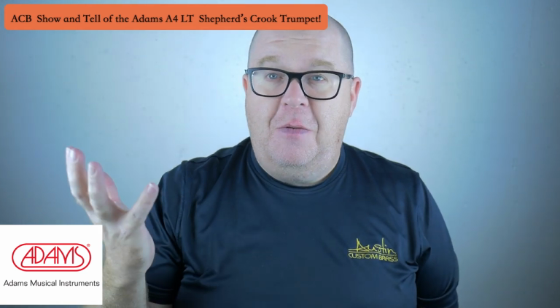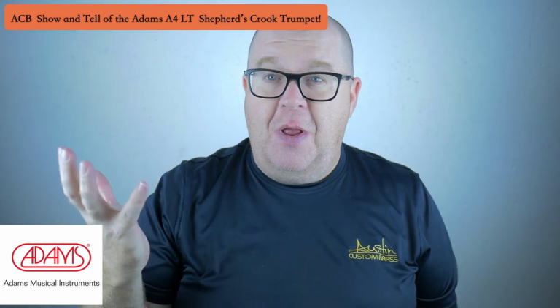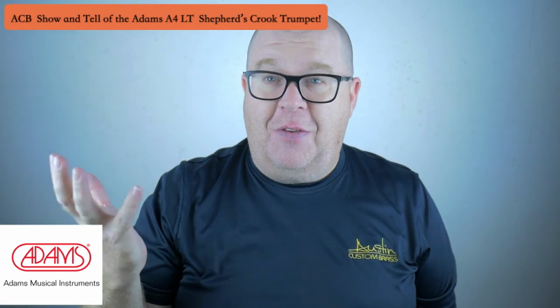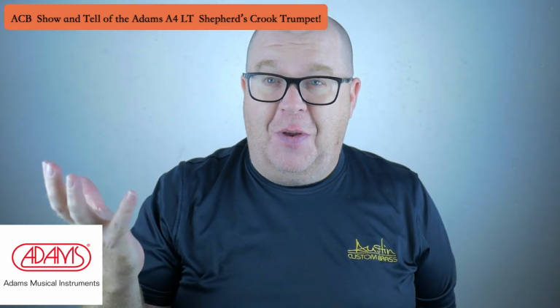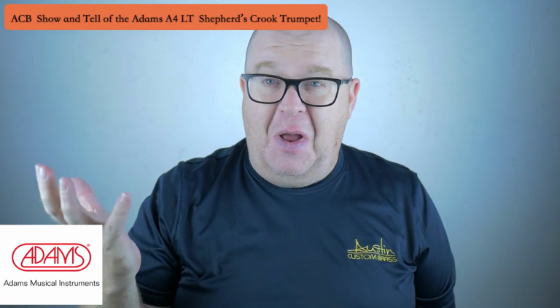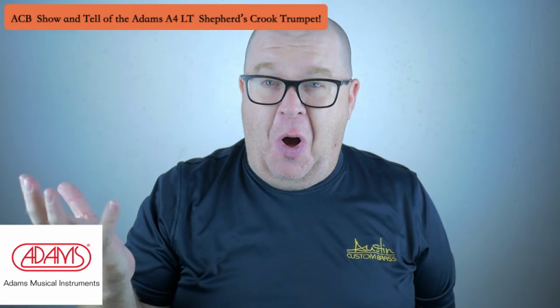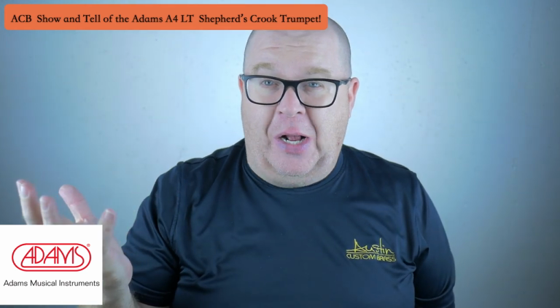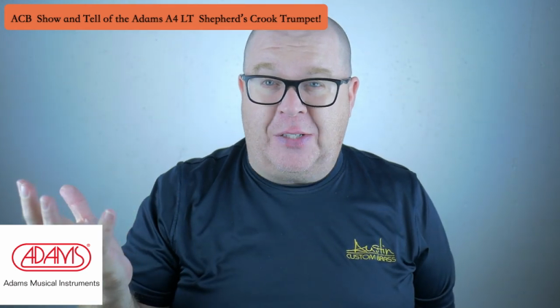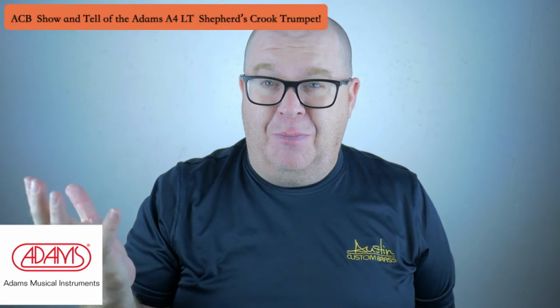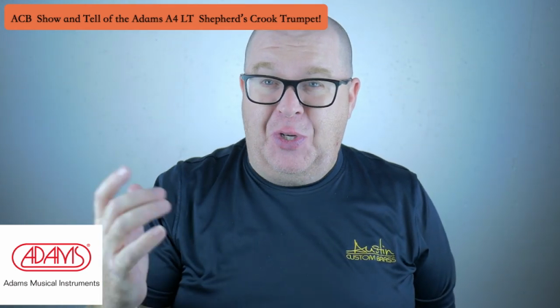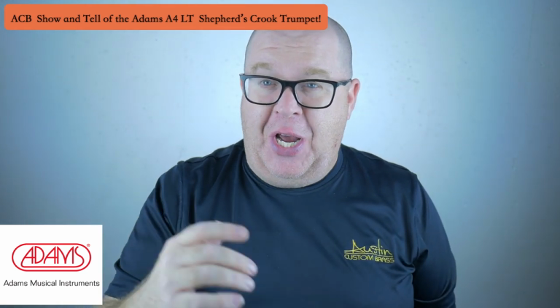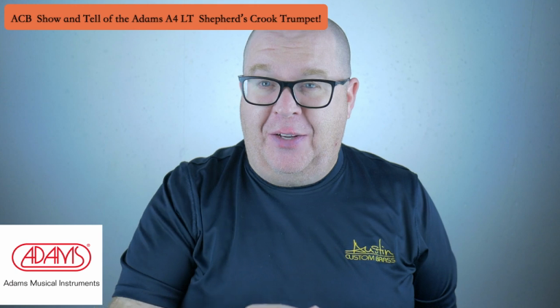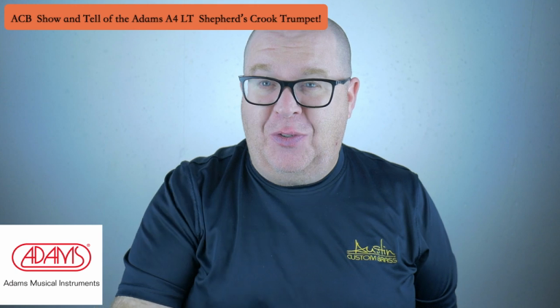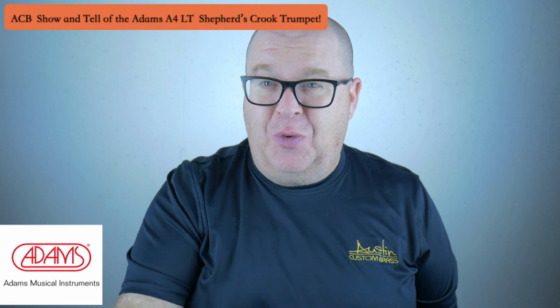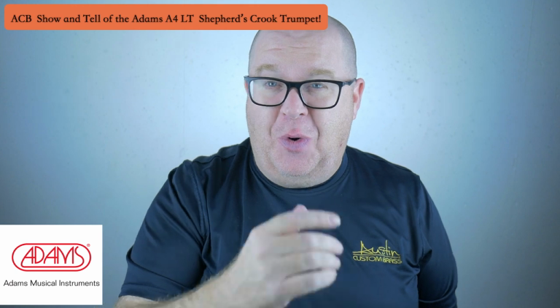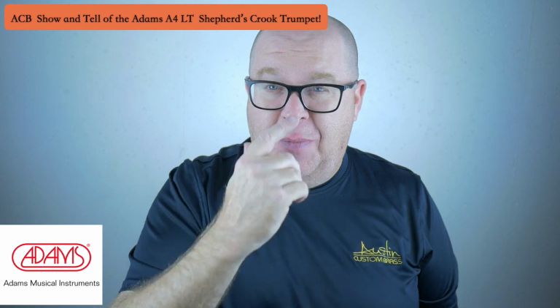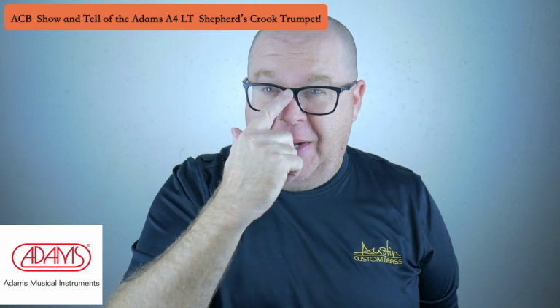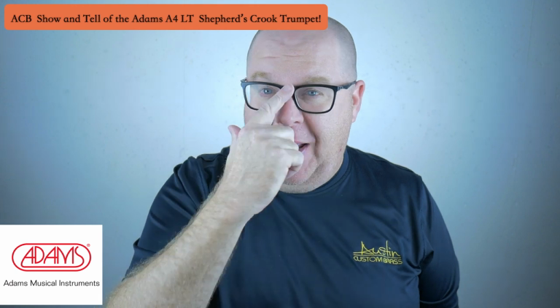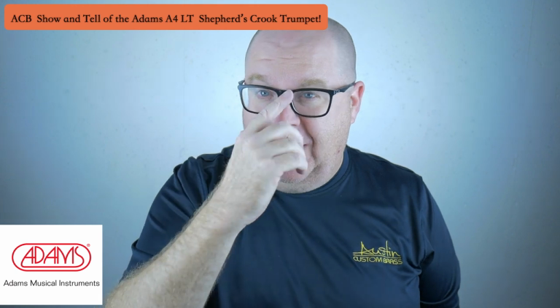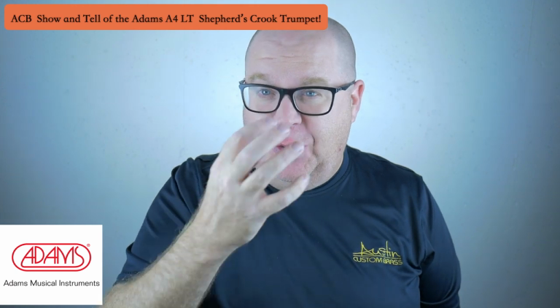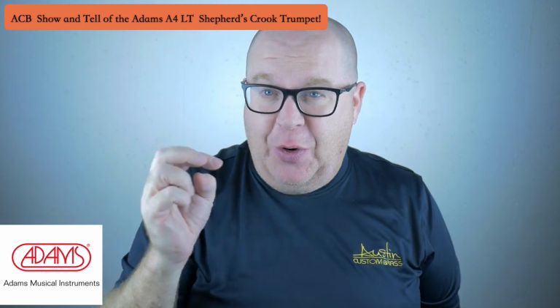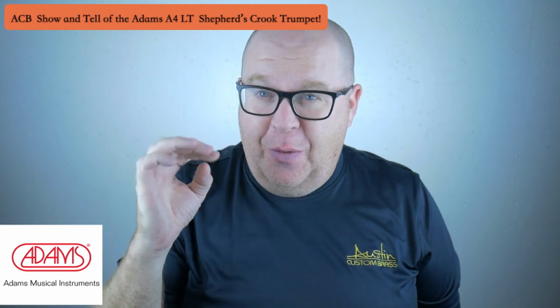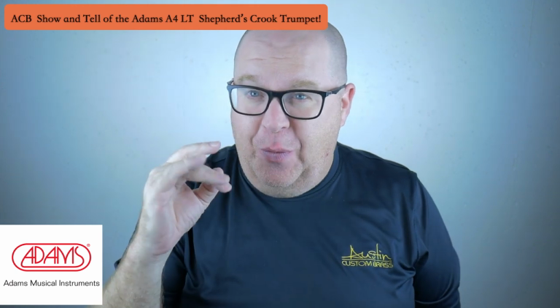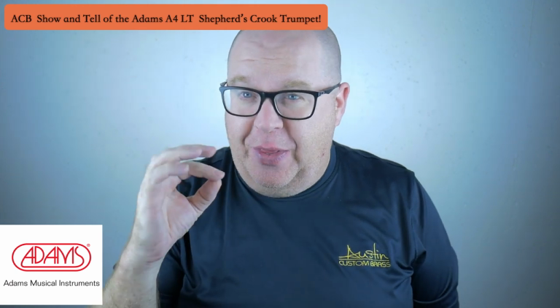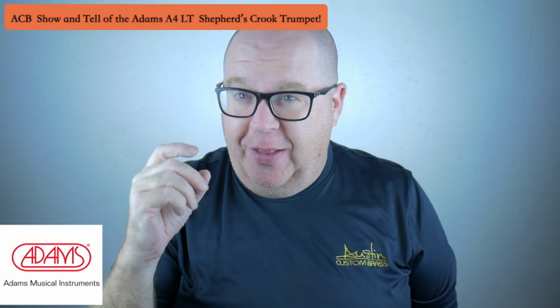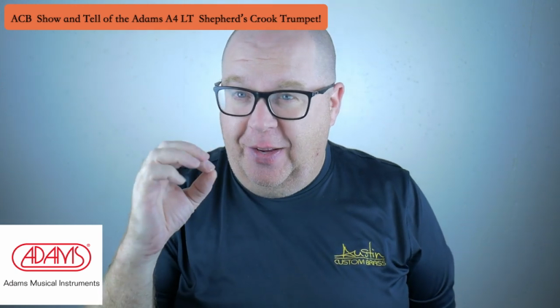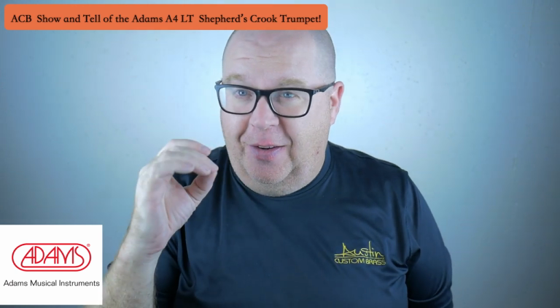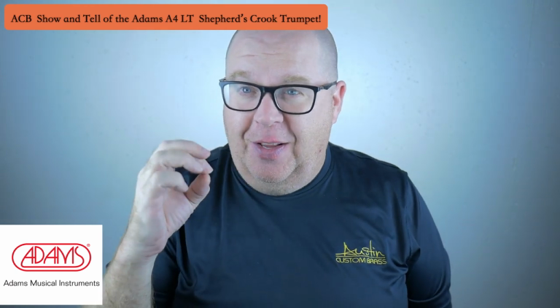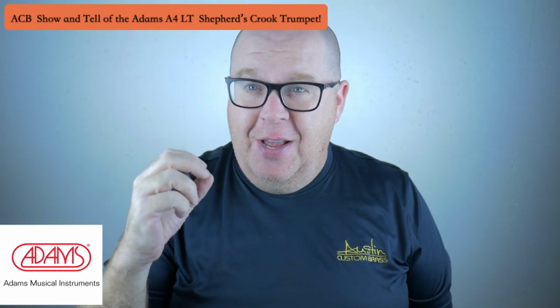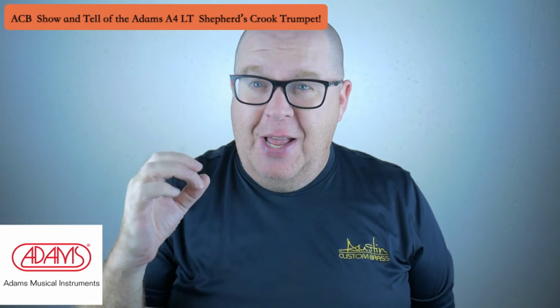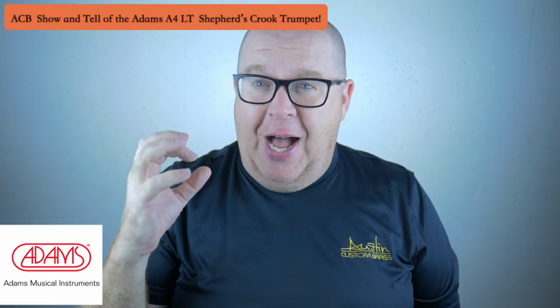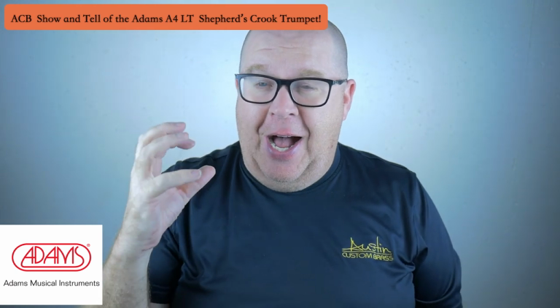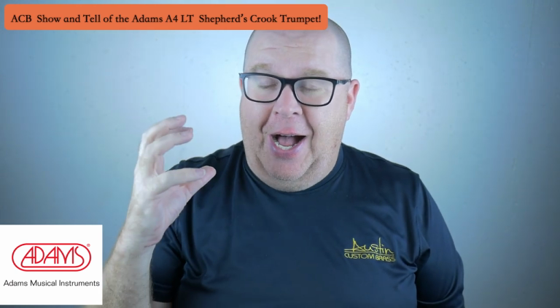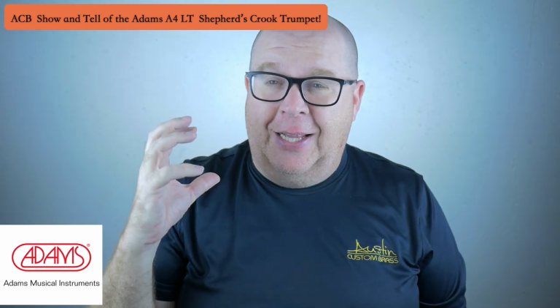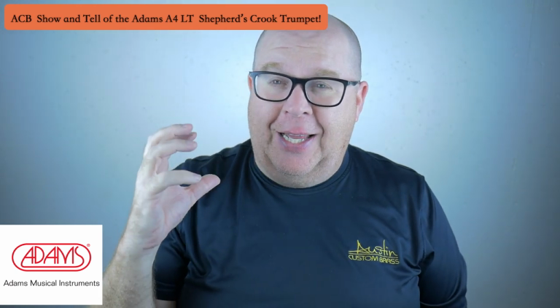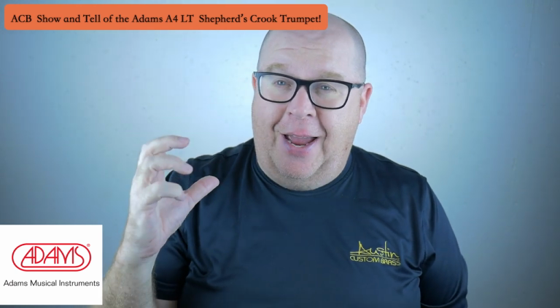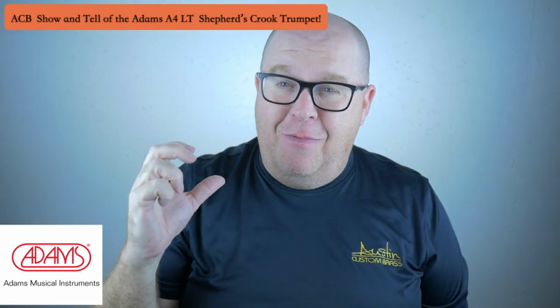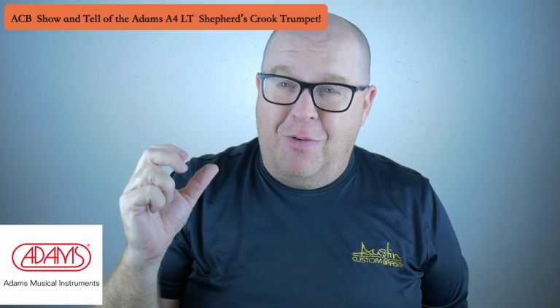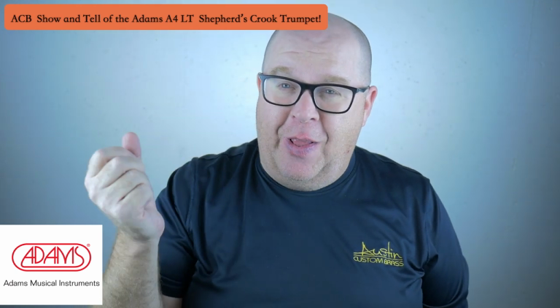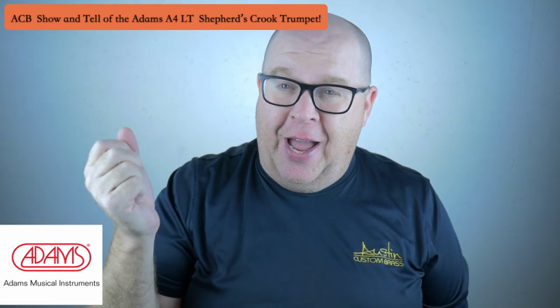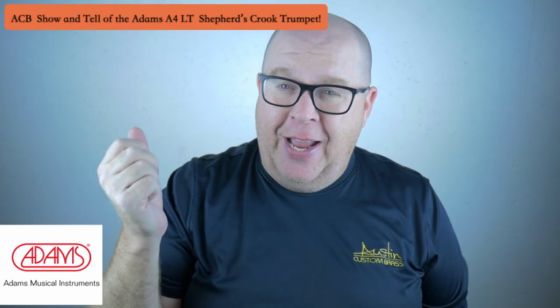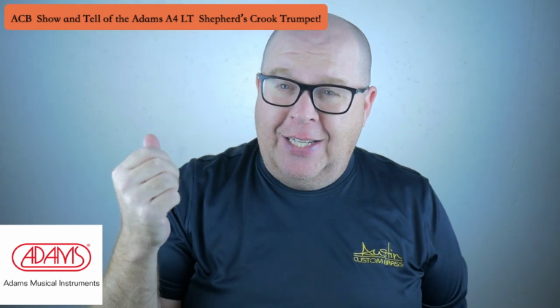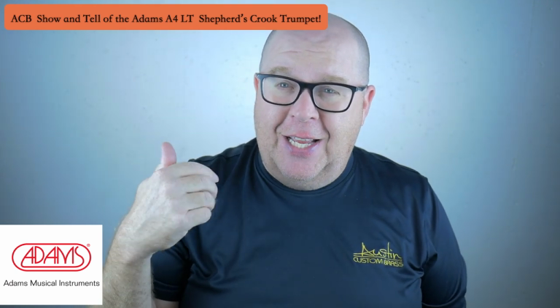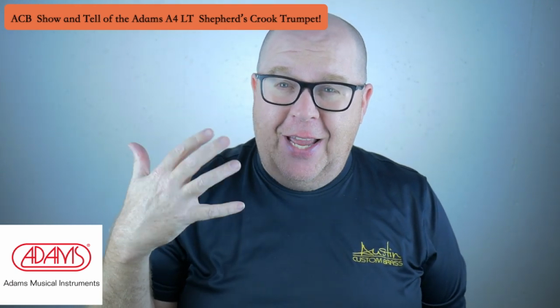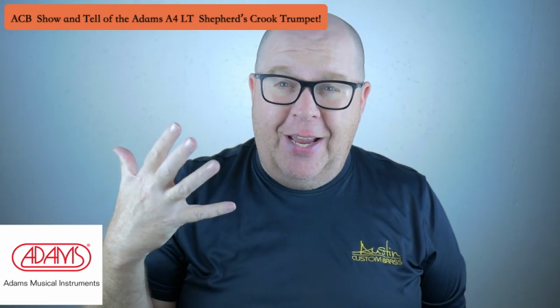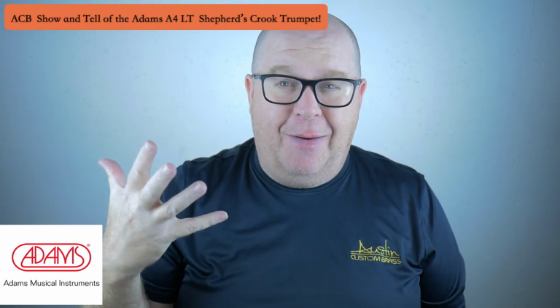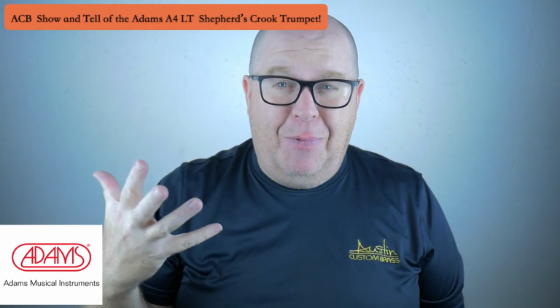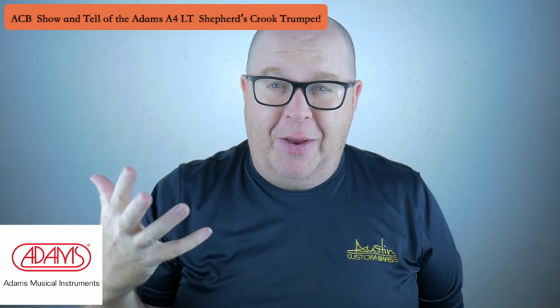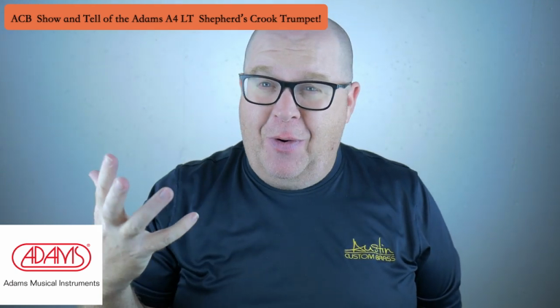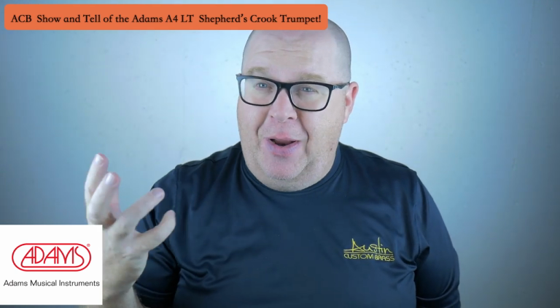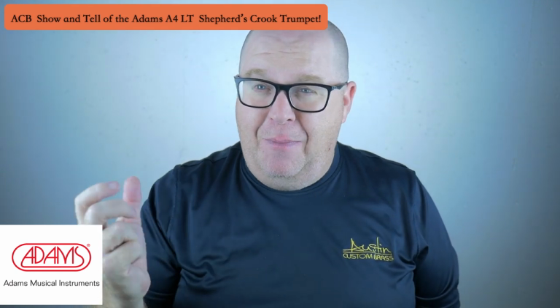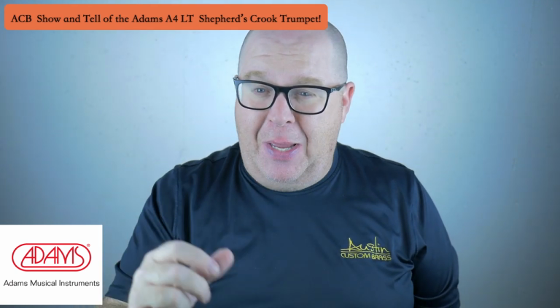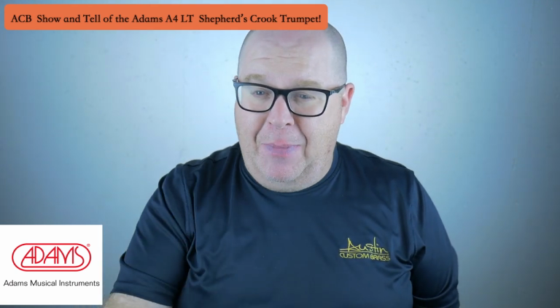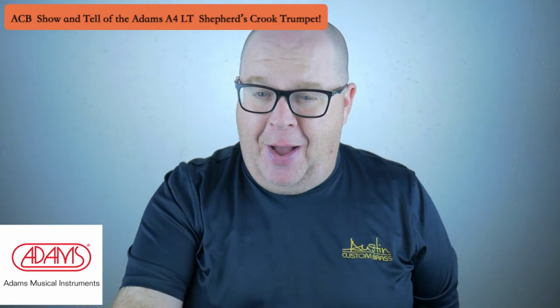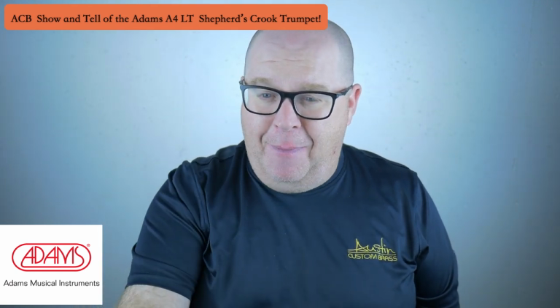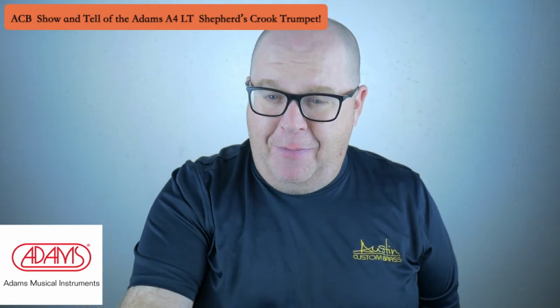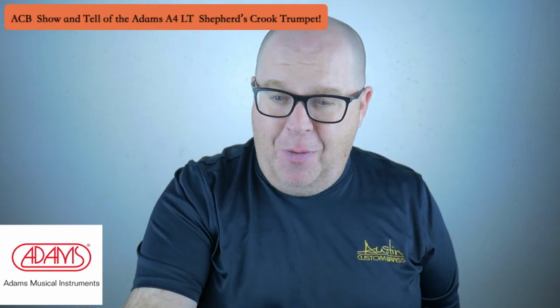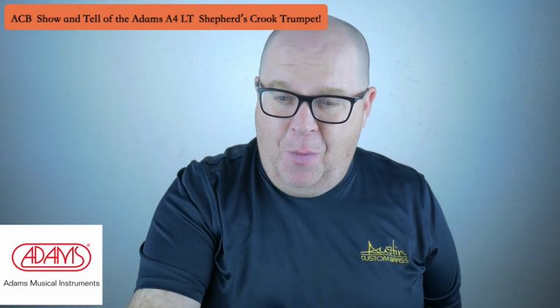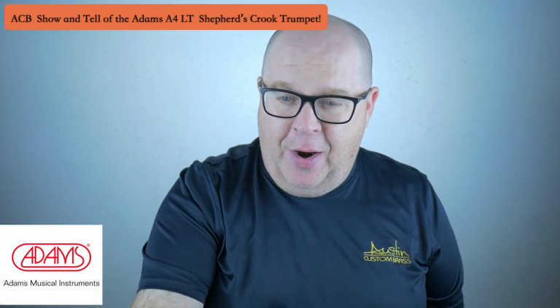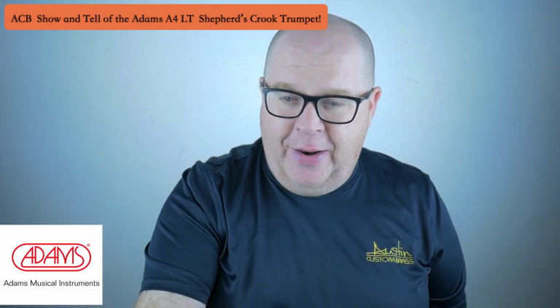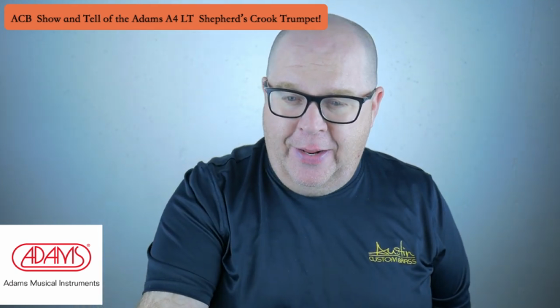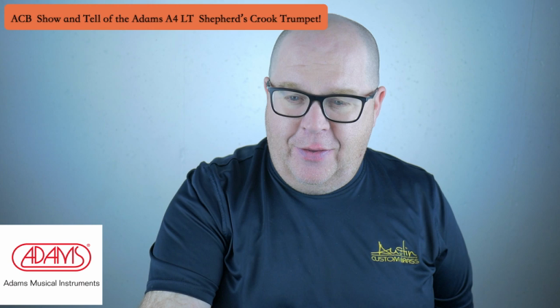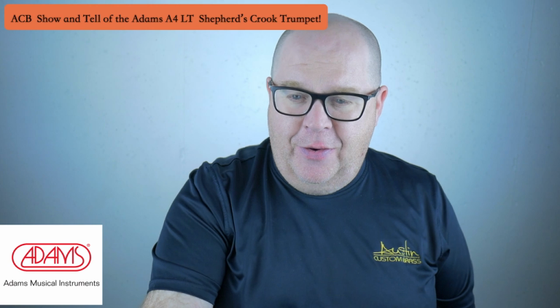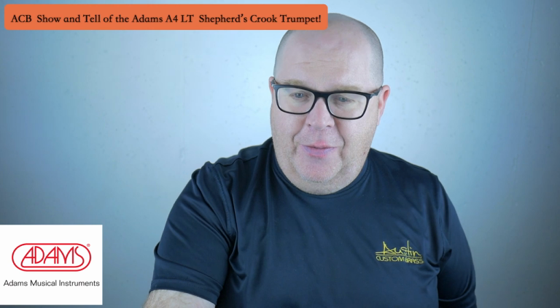It's an awesome jazz trumpet, as you heard with the little line for lines. It can play great bebop if you wanted it to.